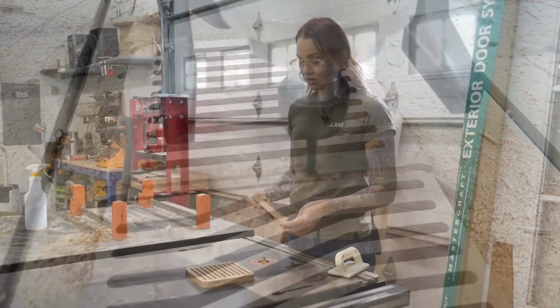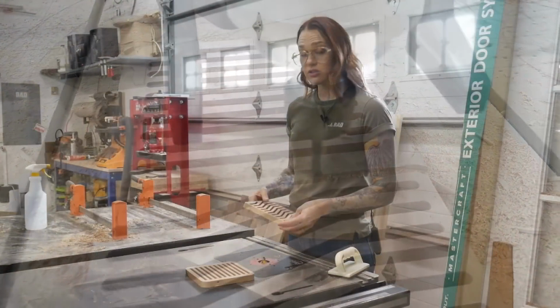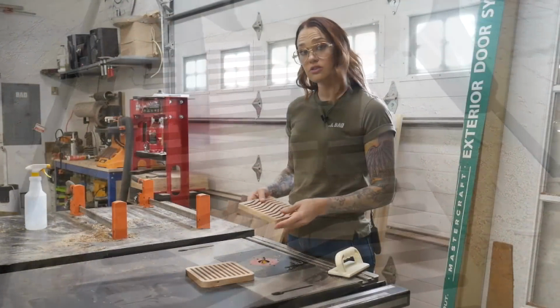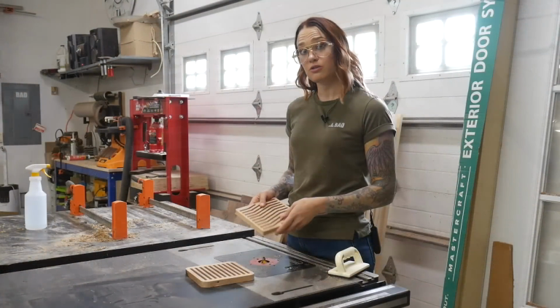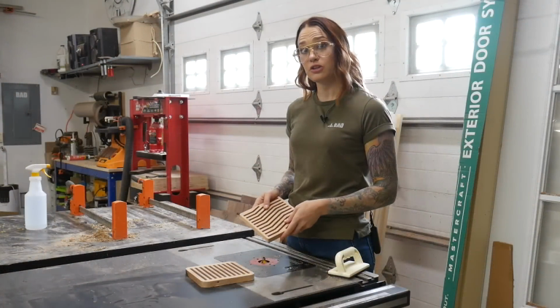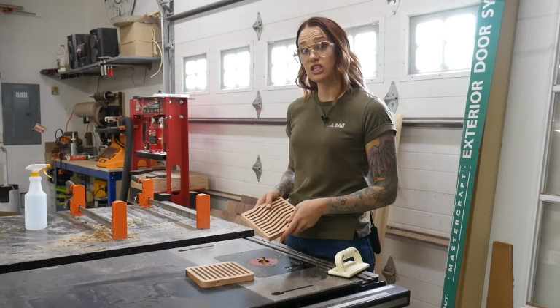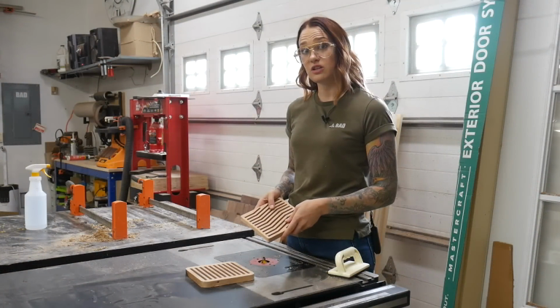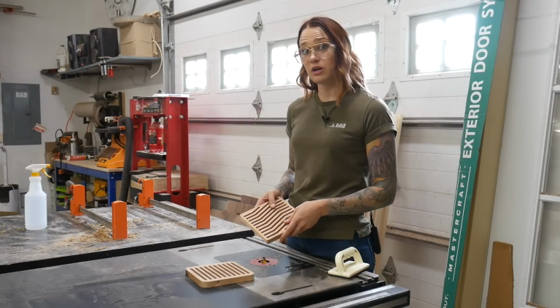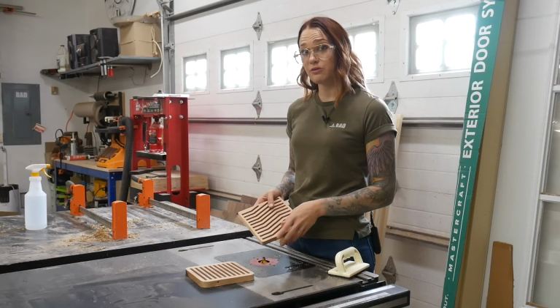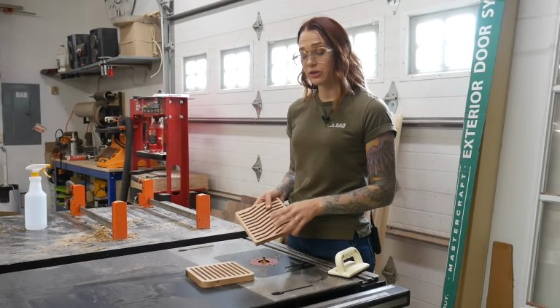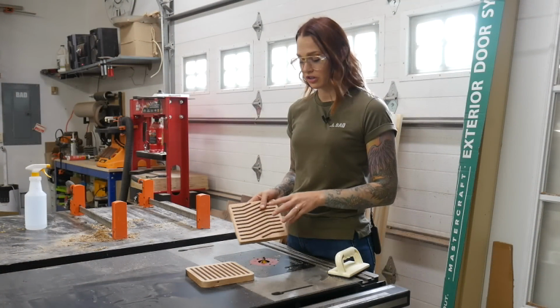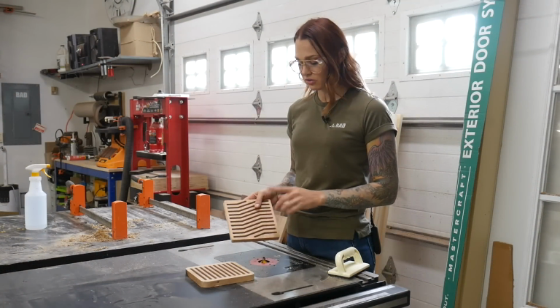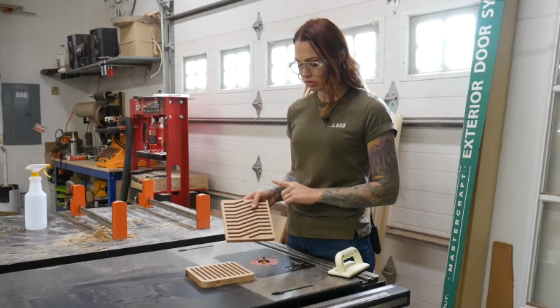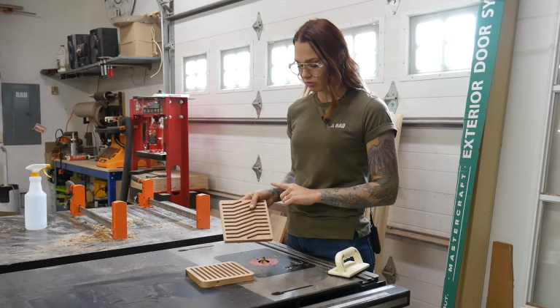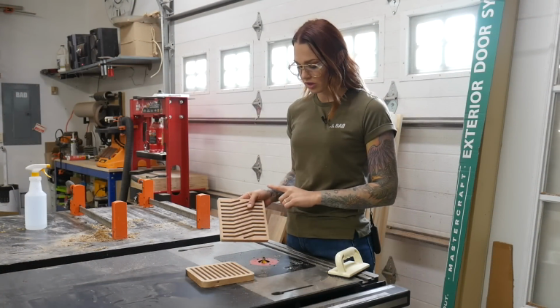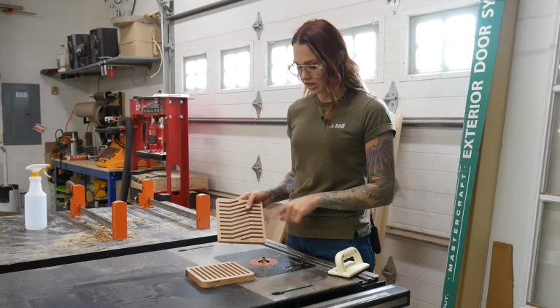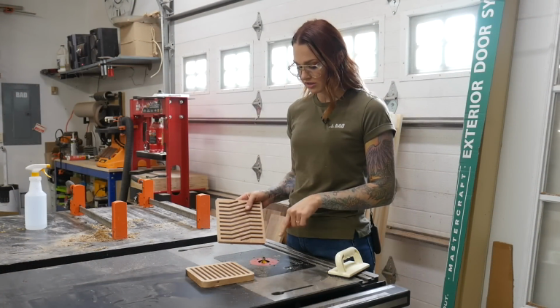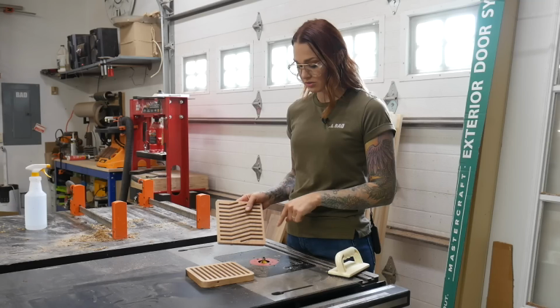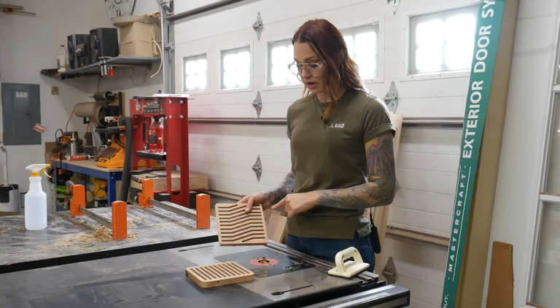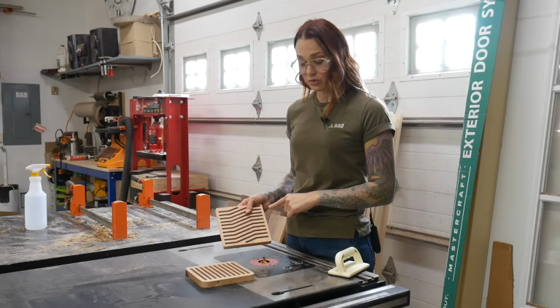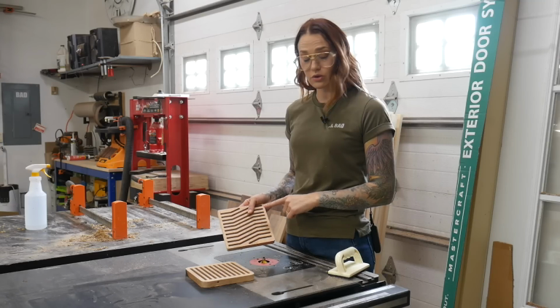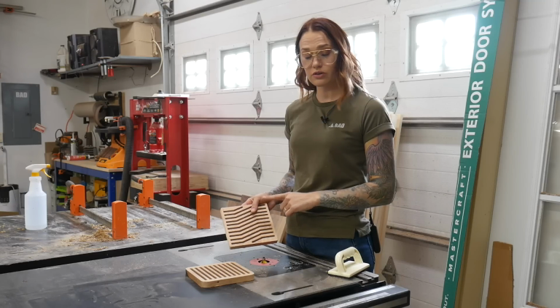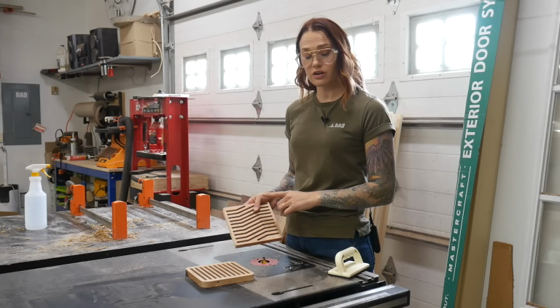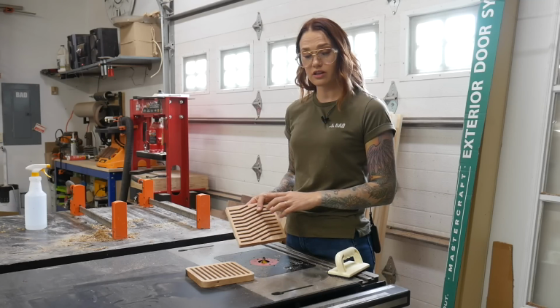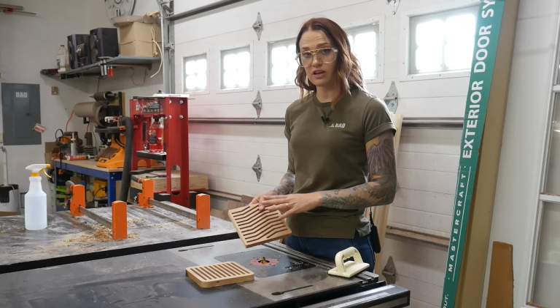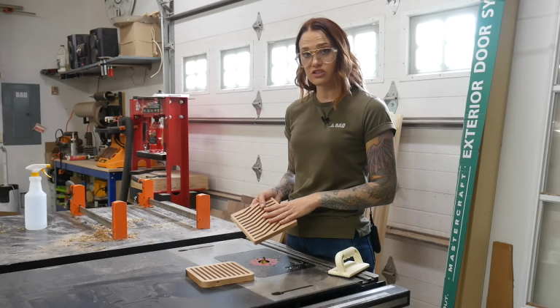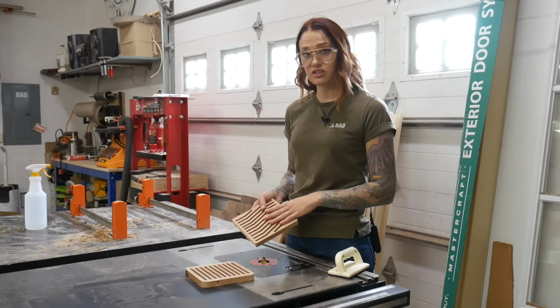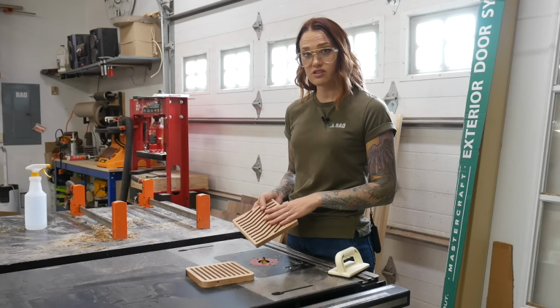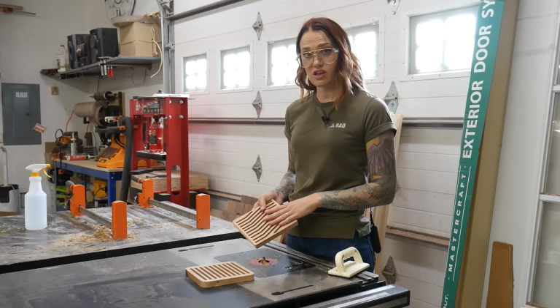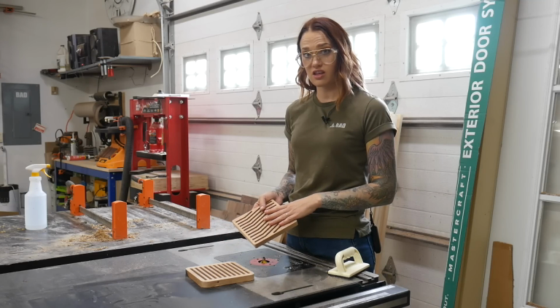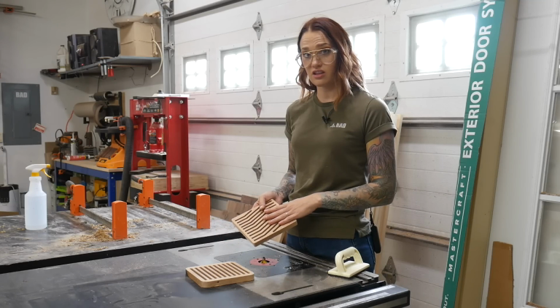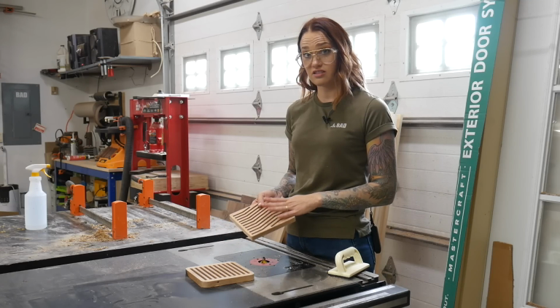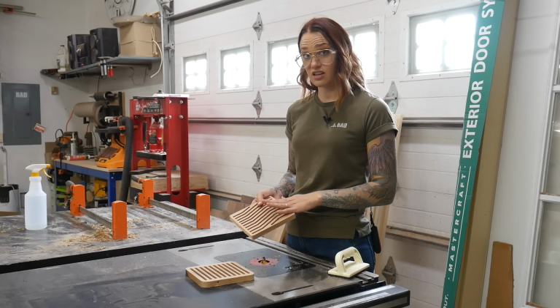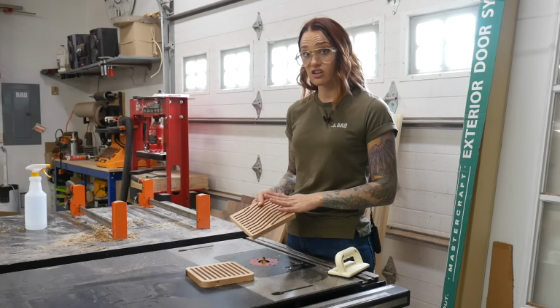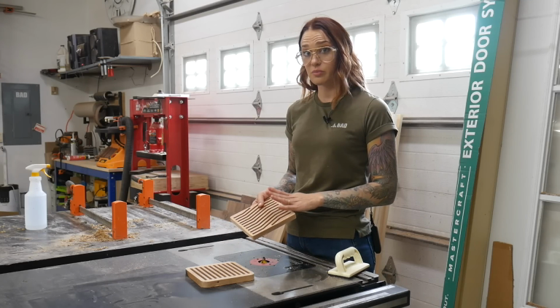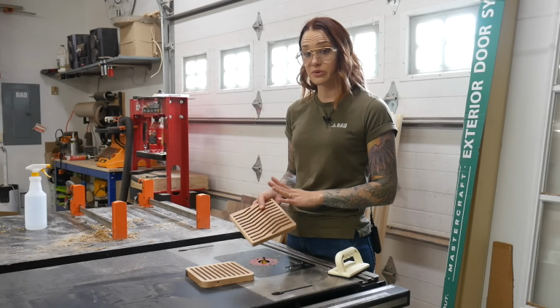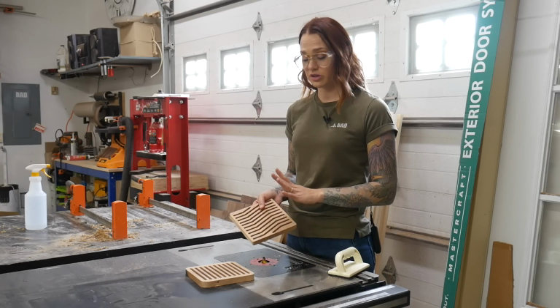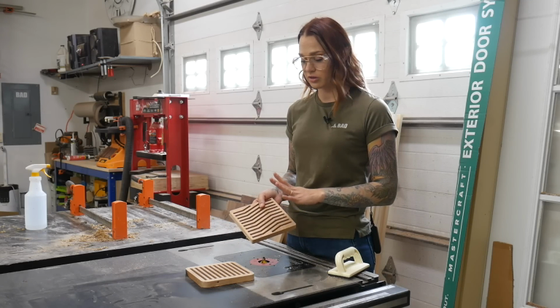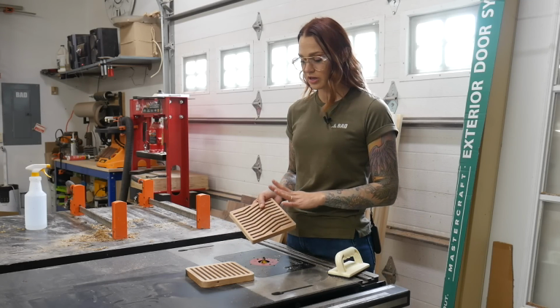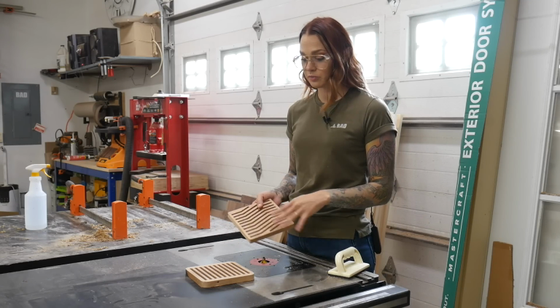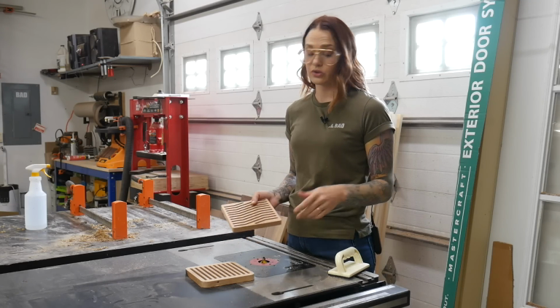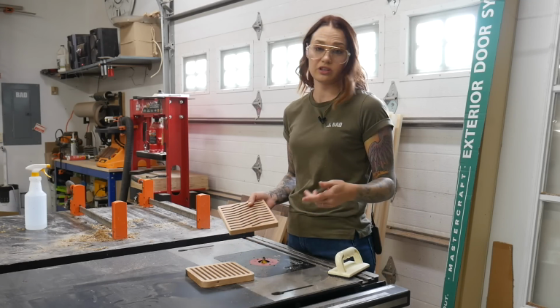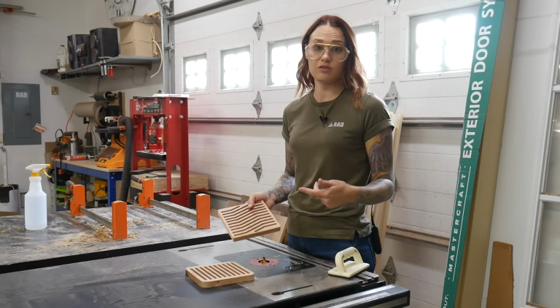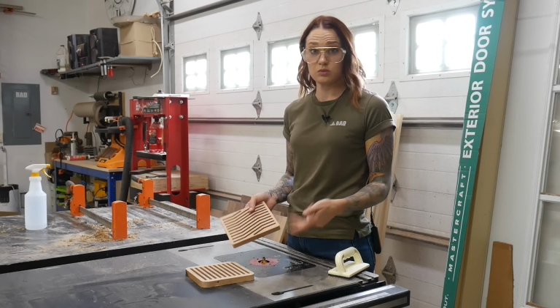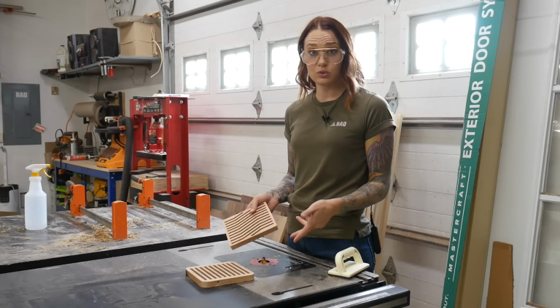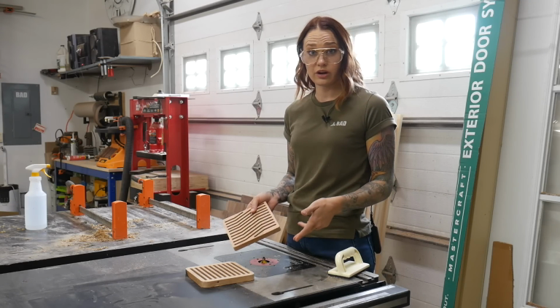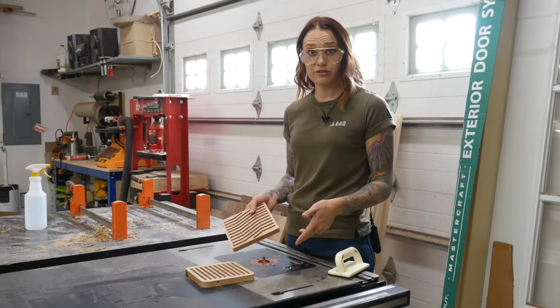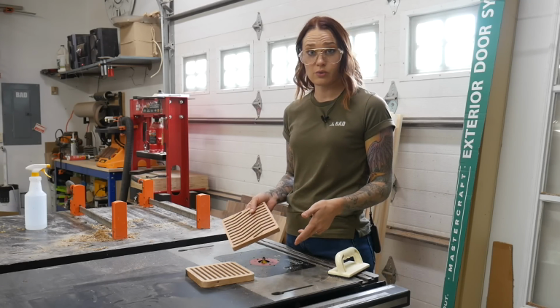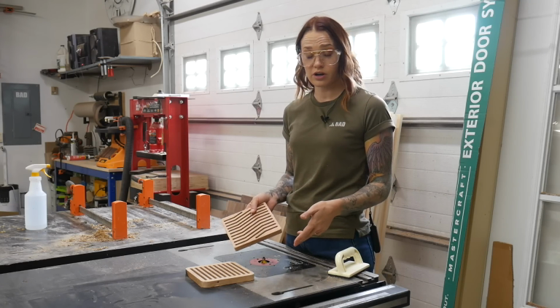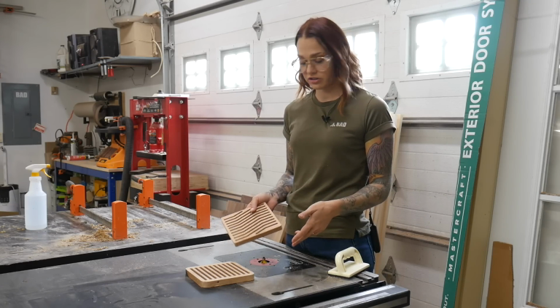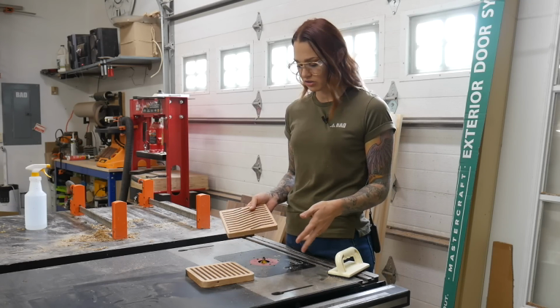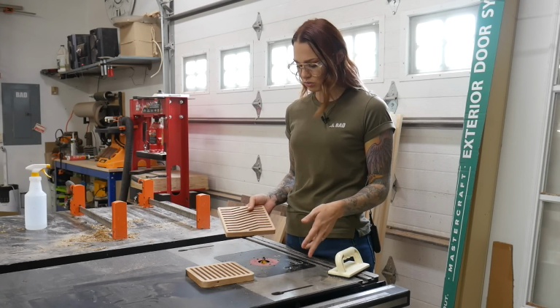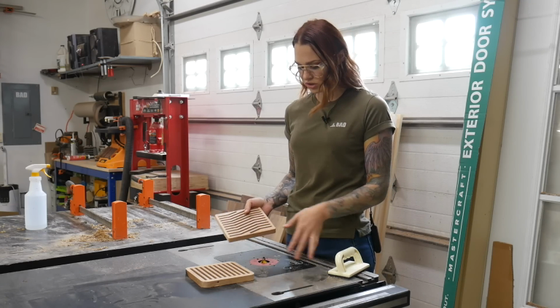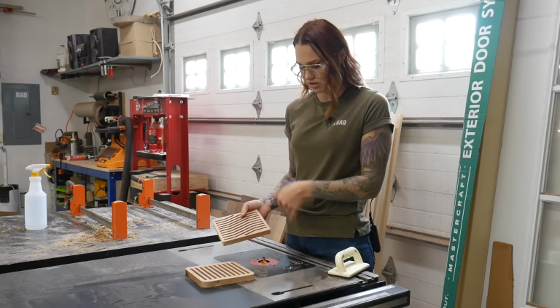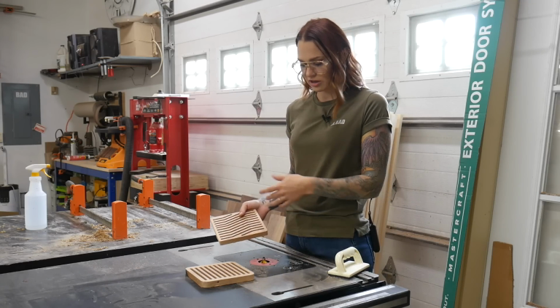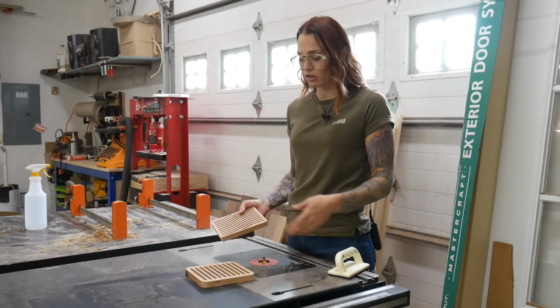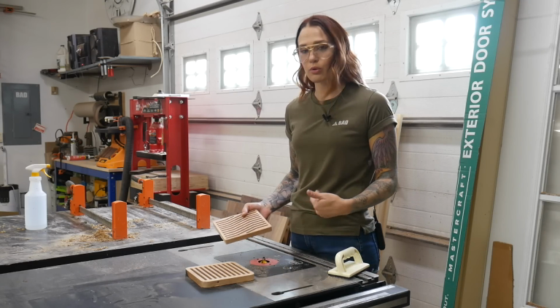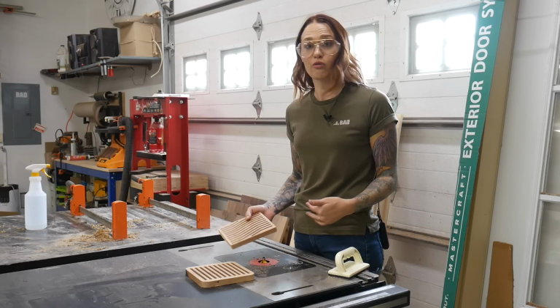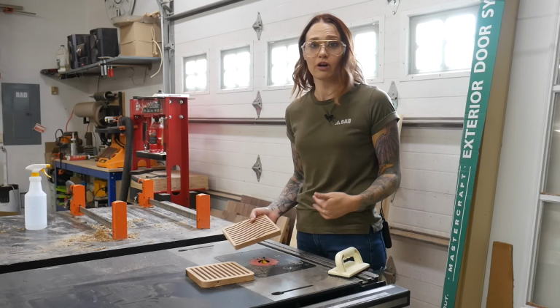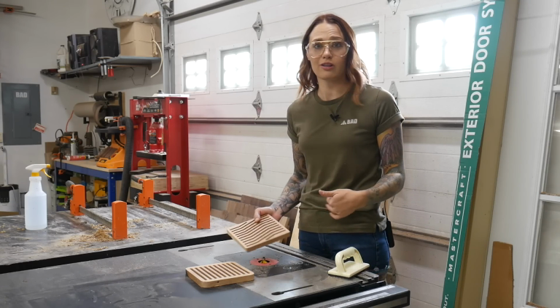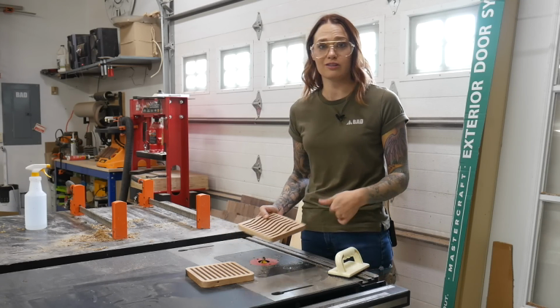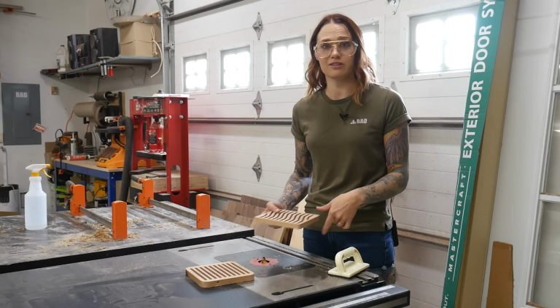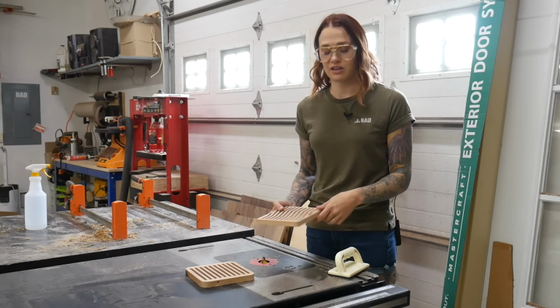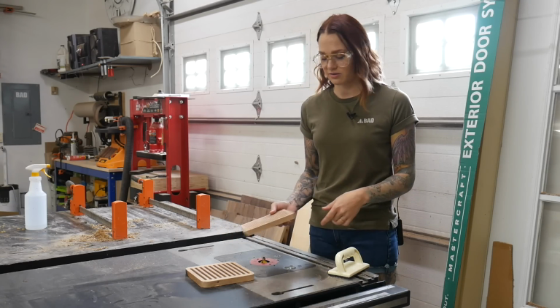To finish them off we're going to do a three-eighths round over on the edges, then sand them and oil them up. You could leave them square if you wanted to — we just like the profile that this gives.